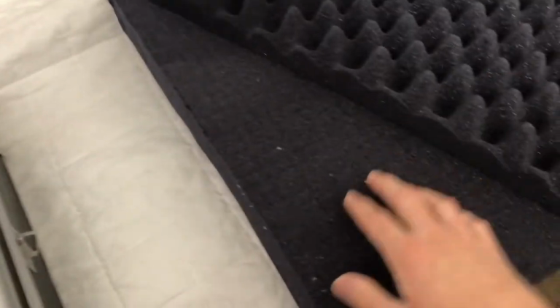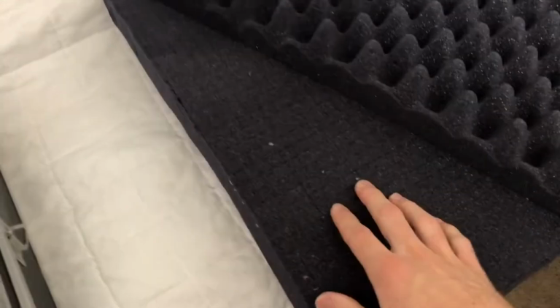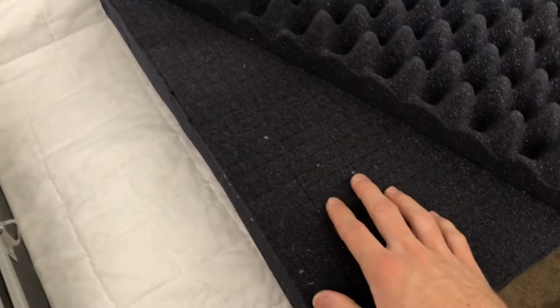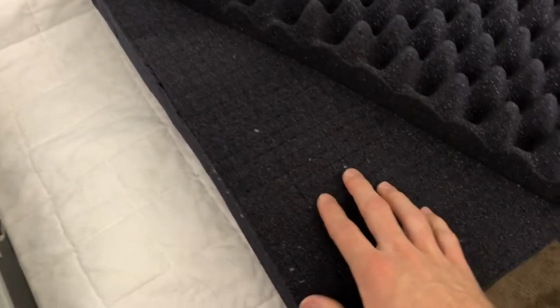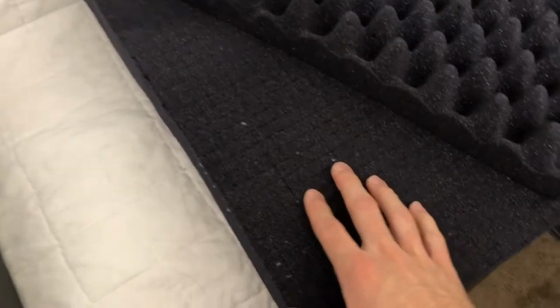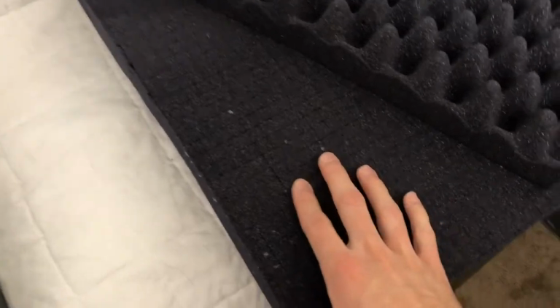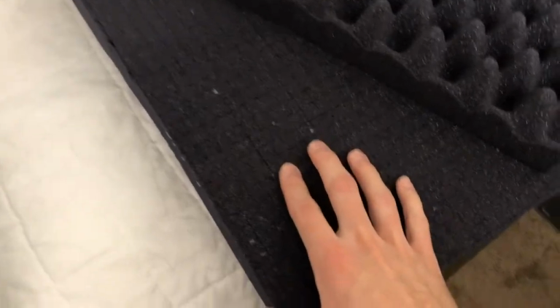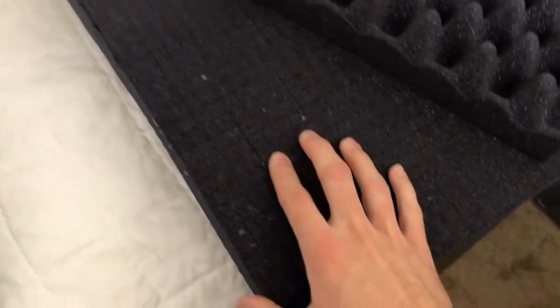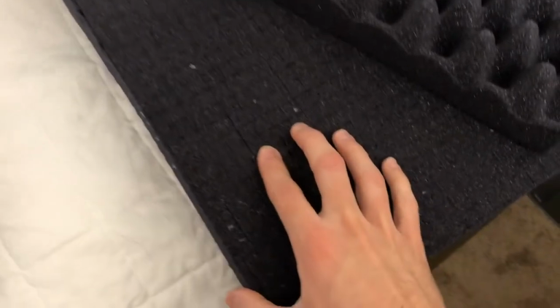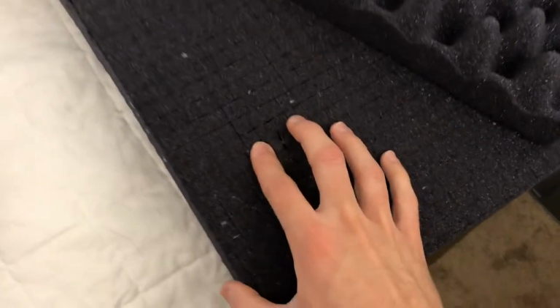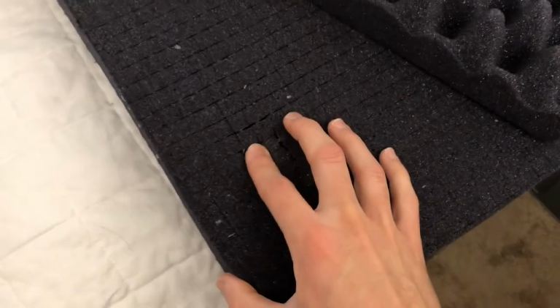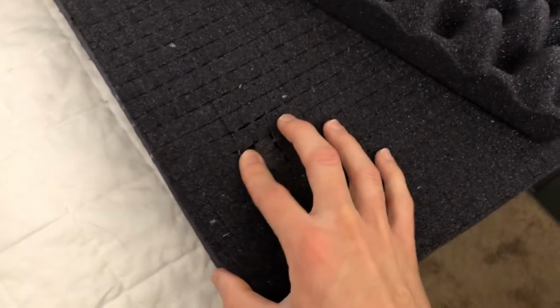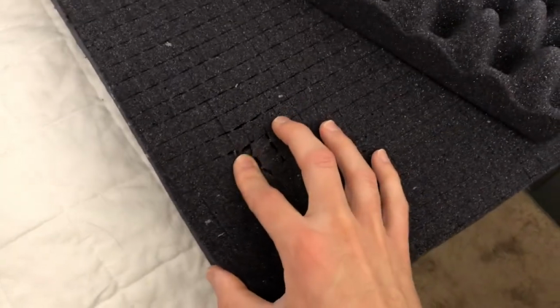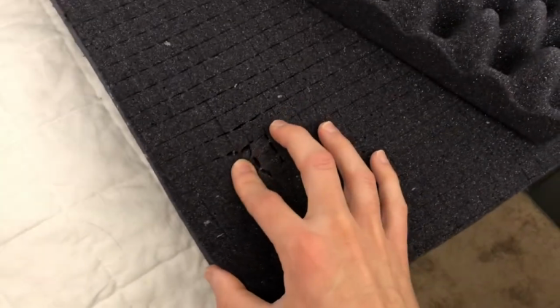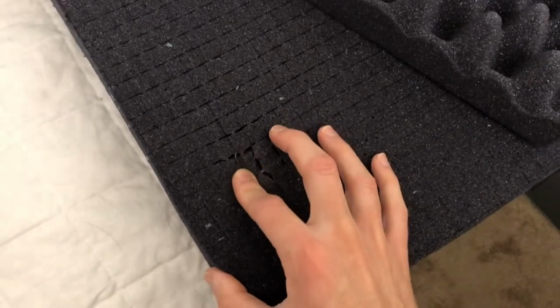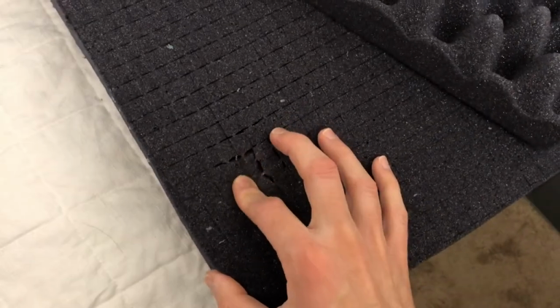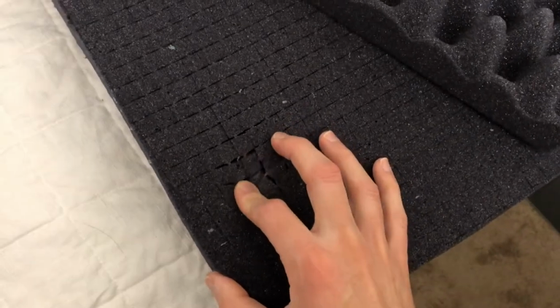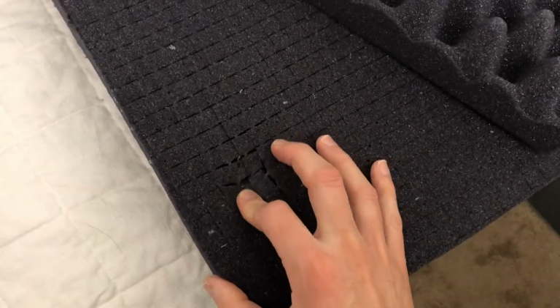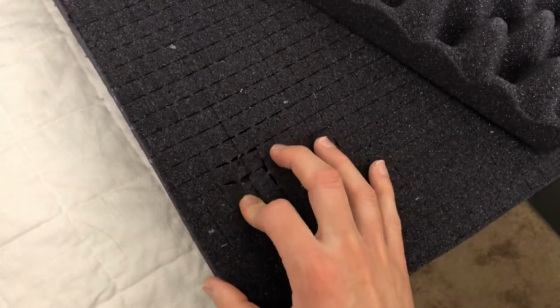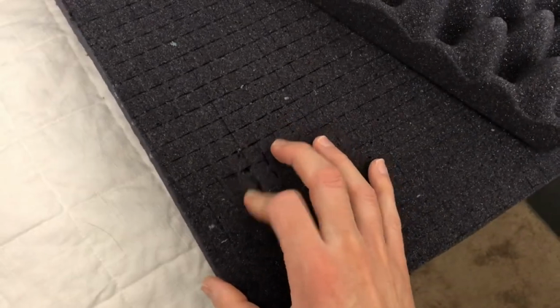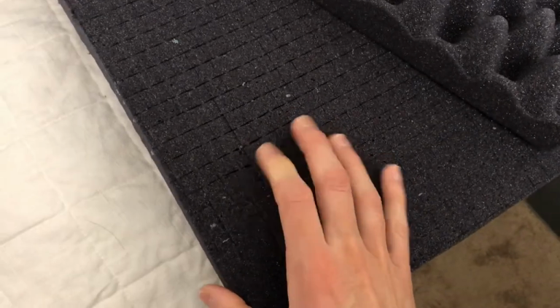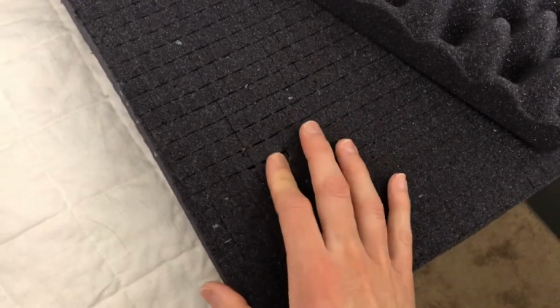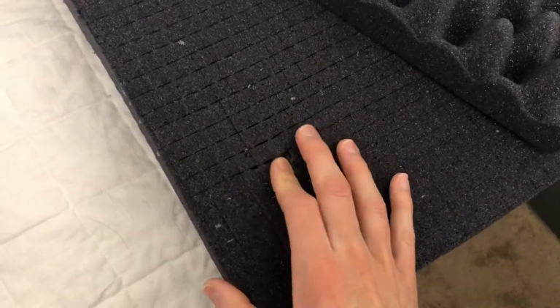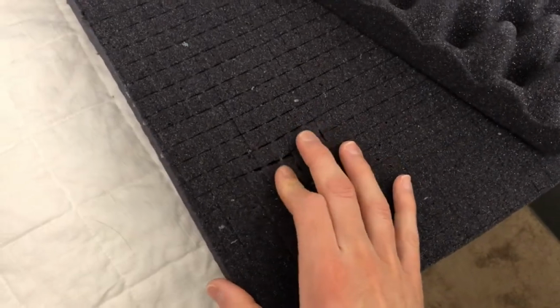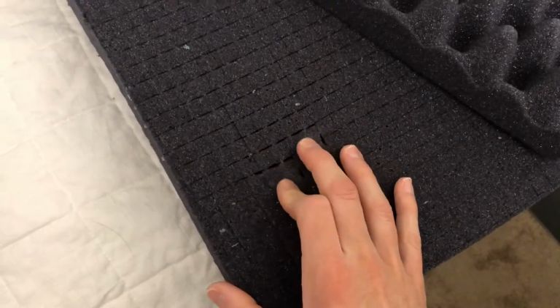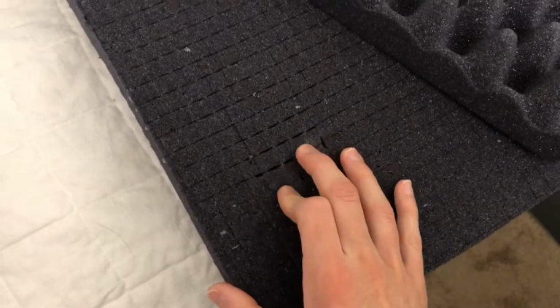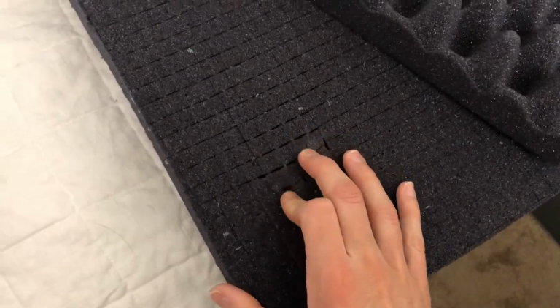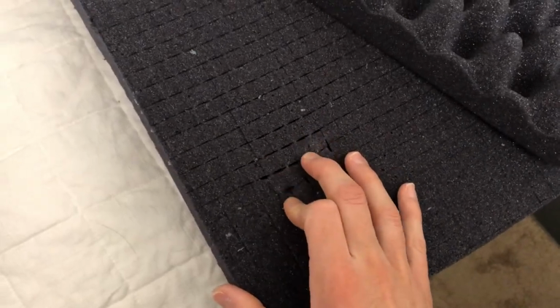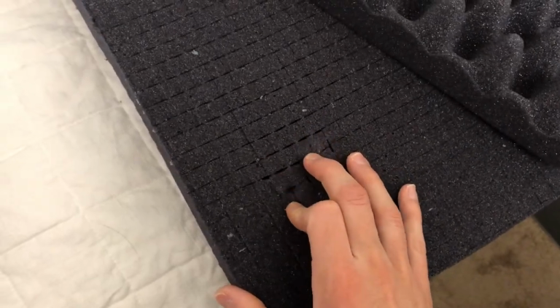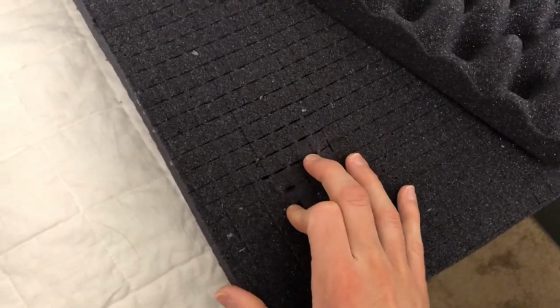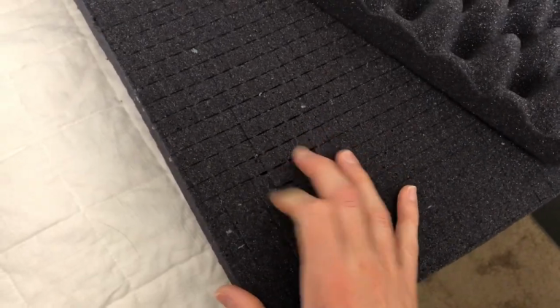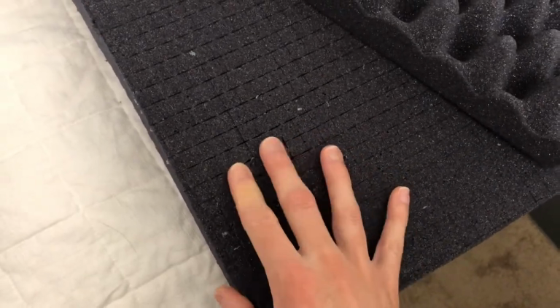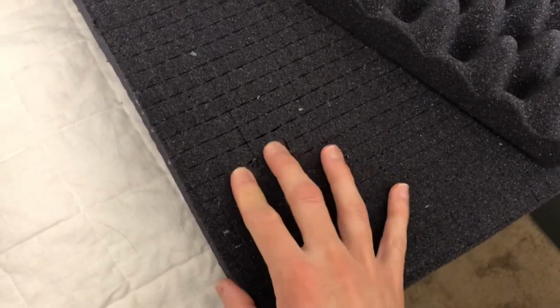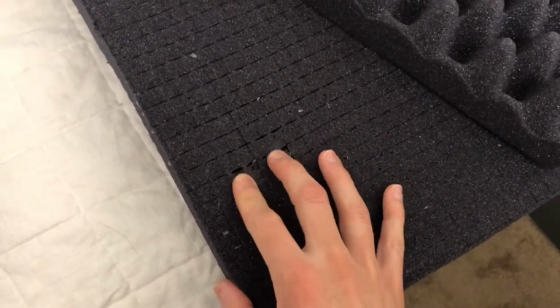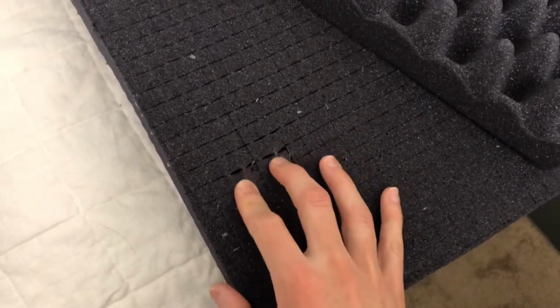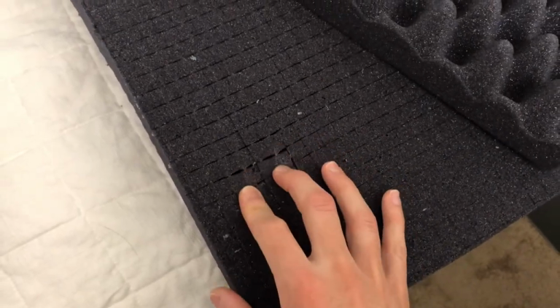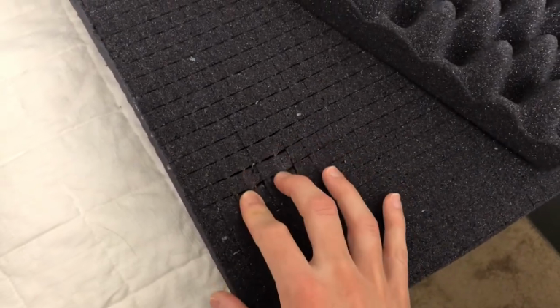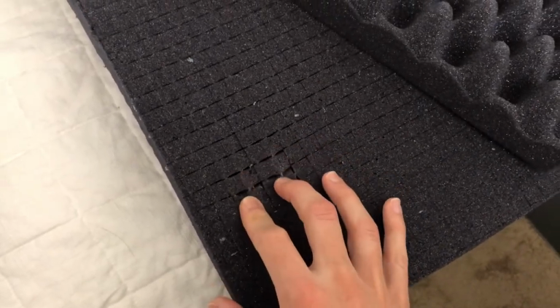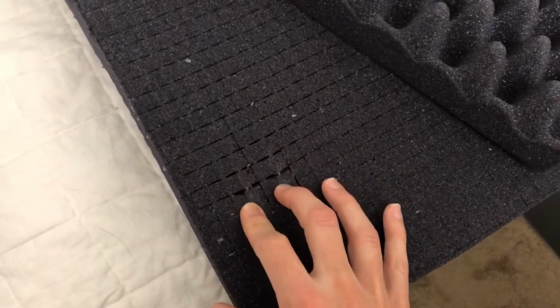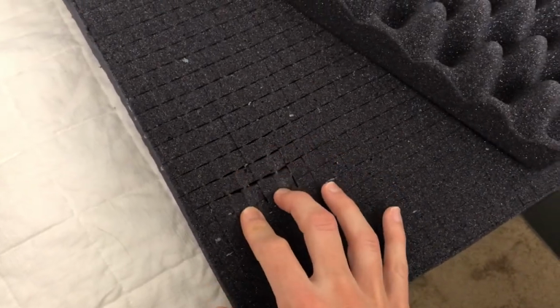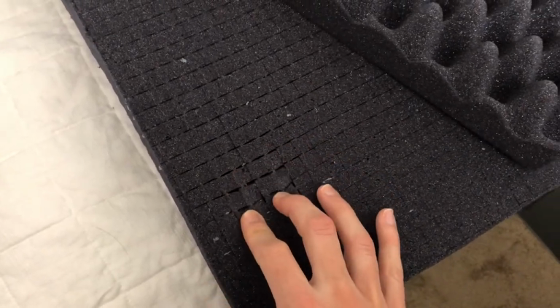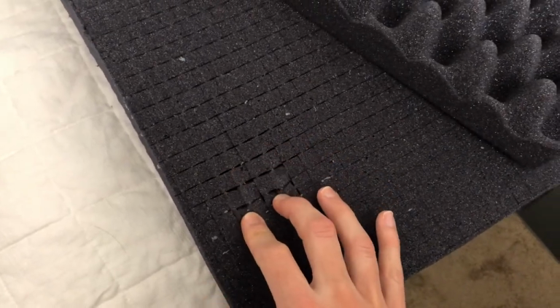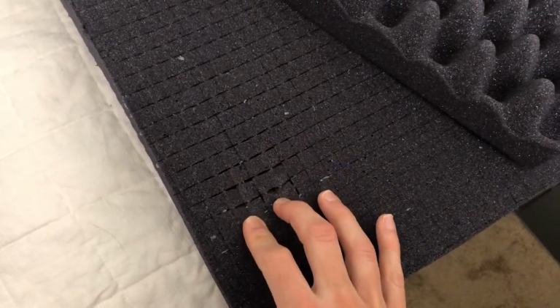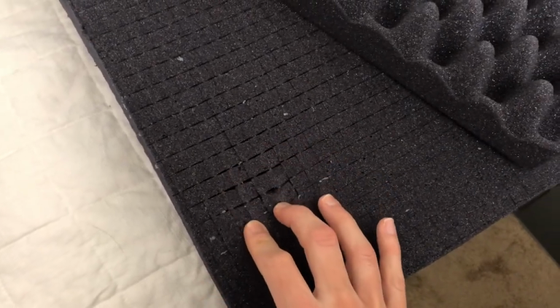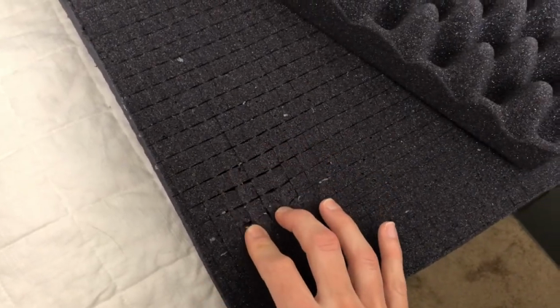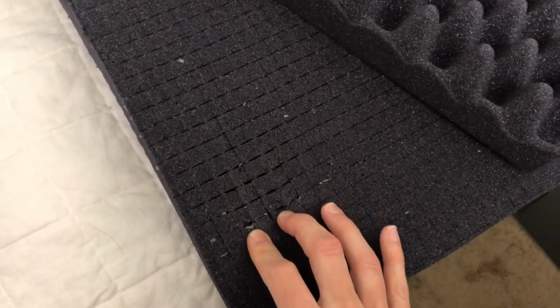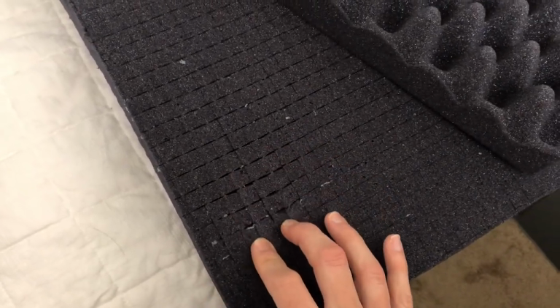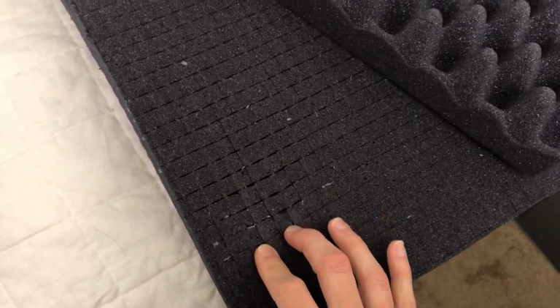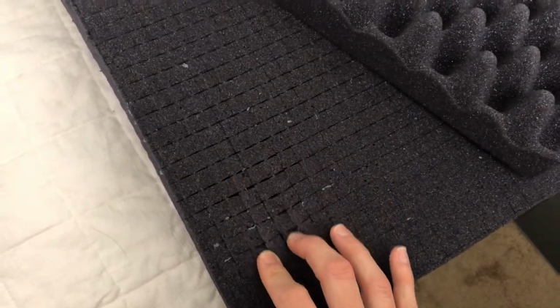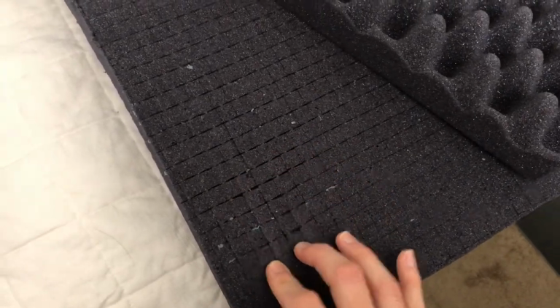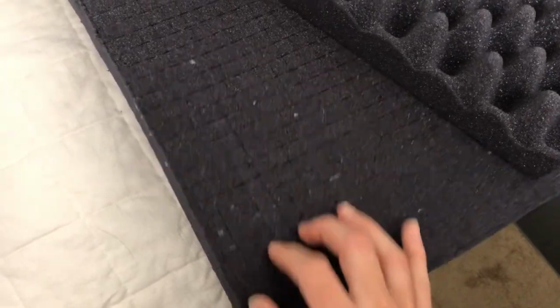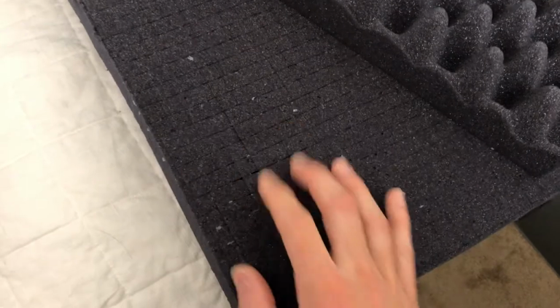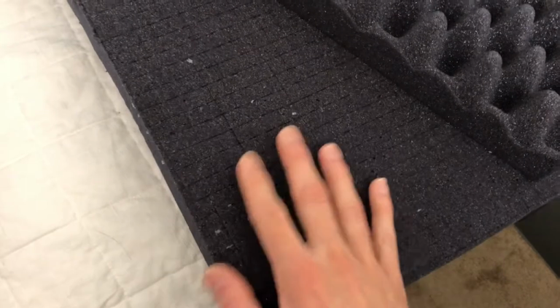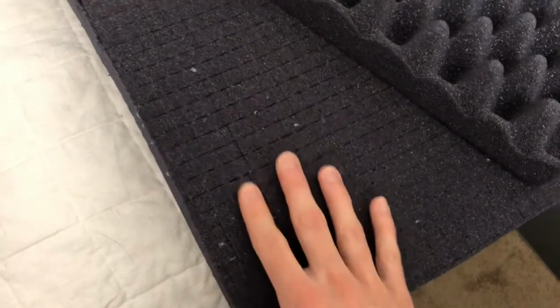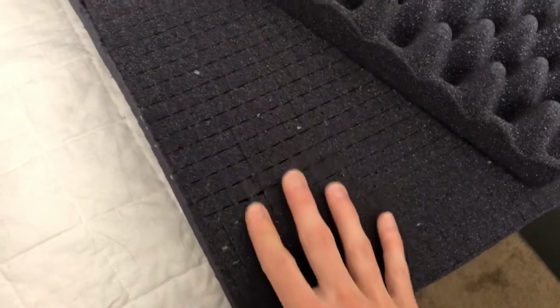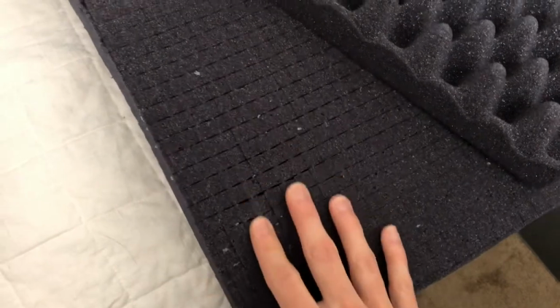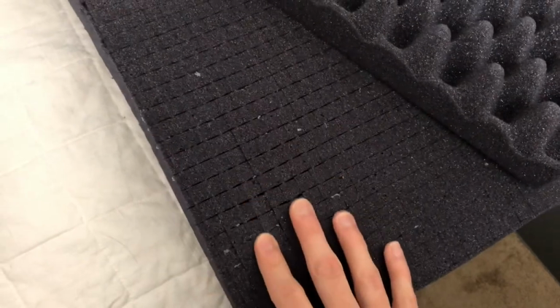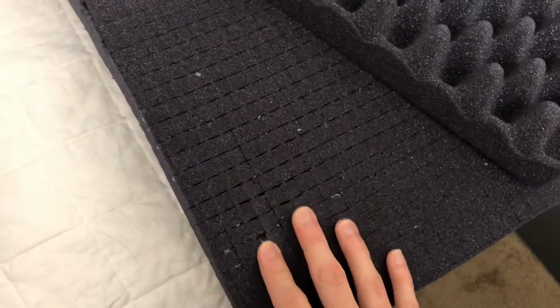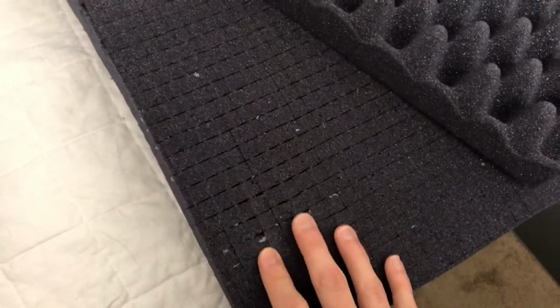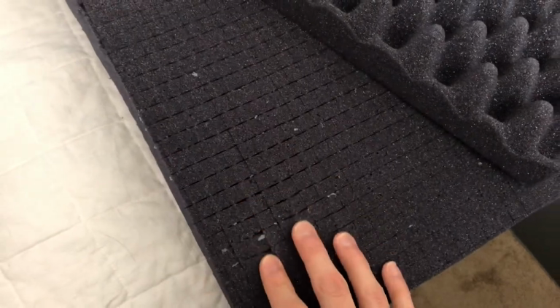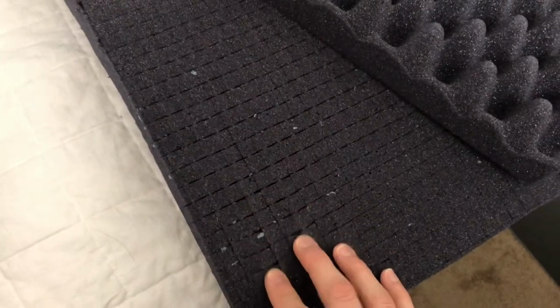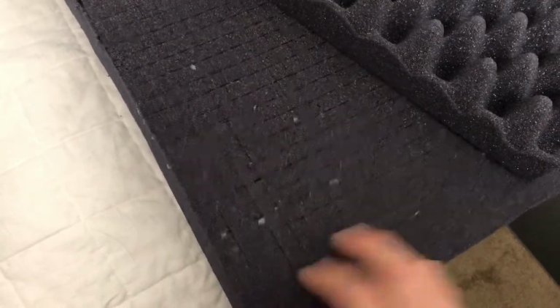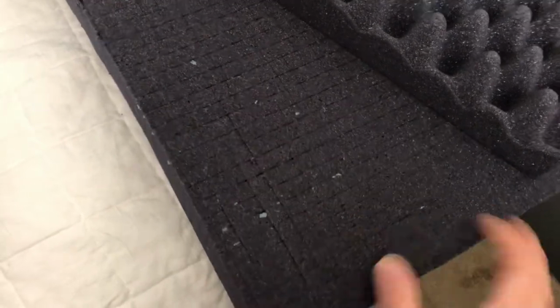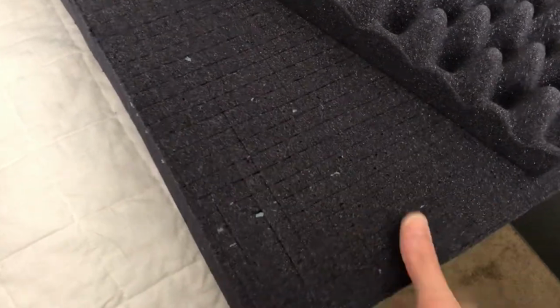This is pick and pluck foam from foamfactory.com. I'll put a link in the description.